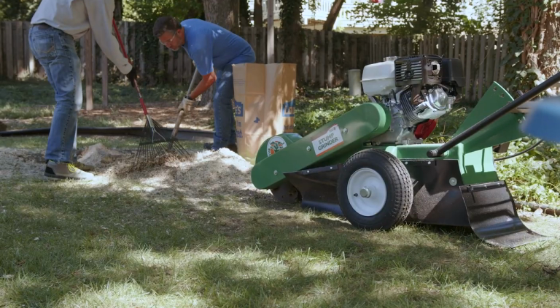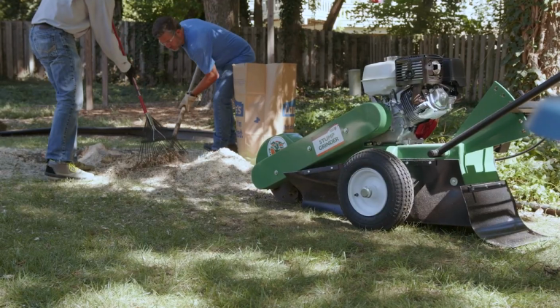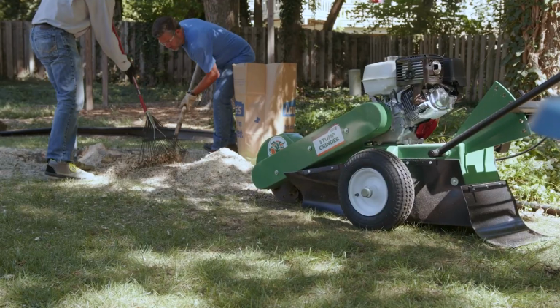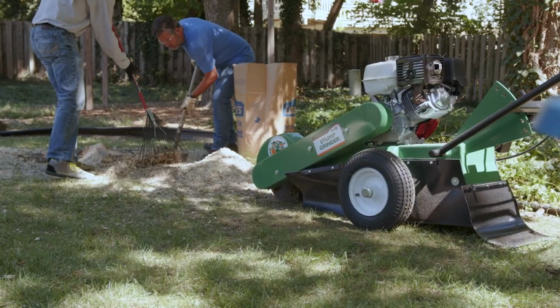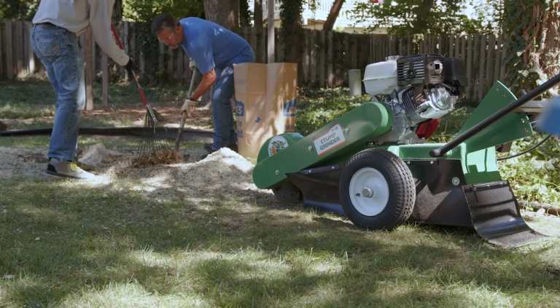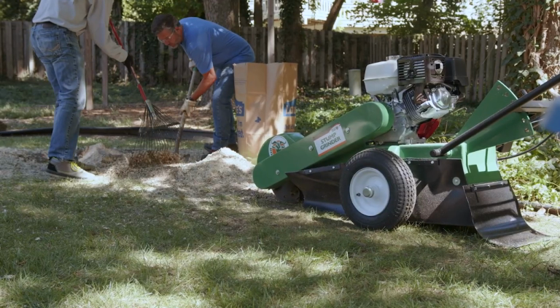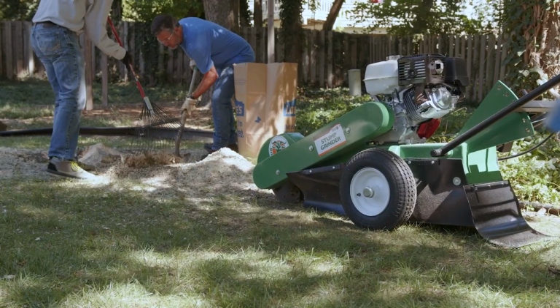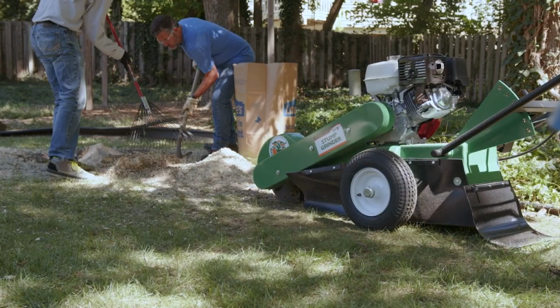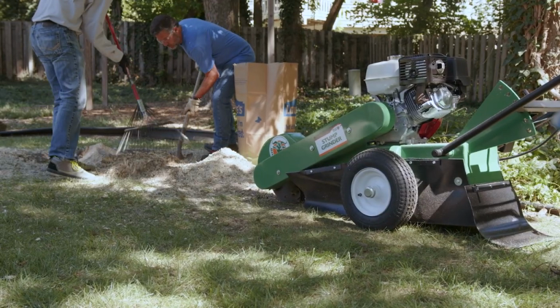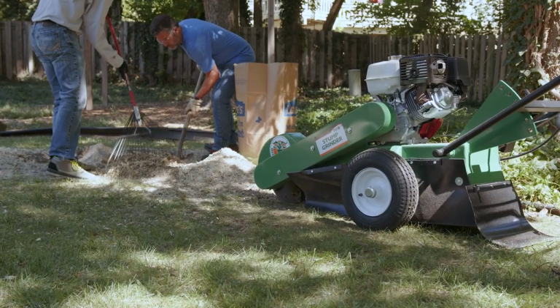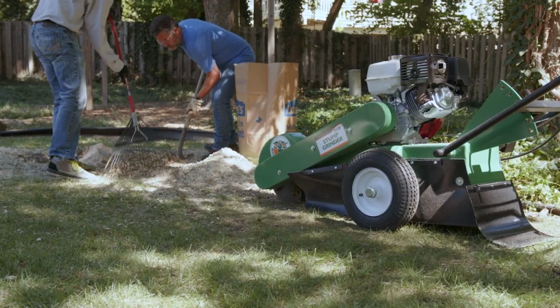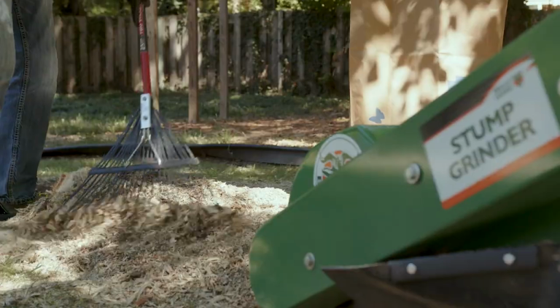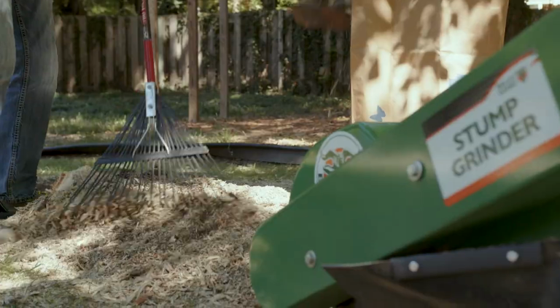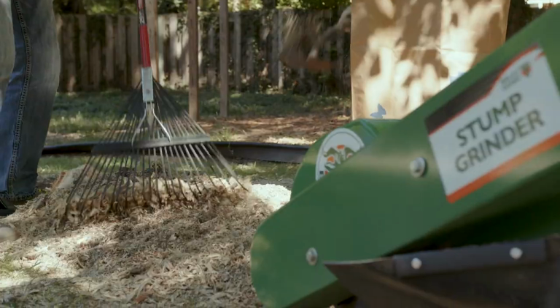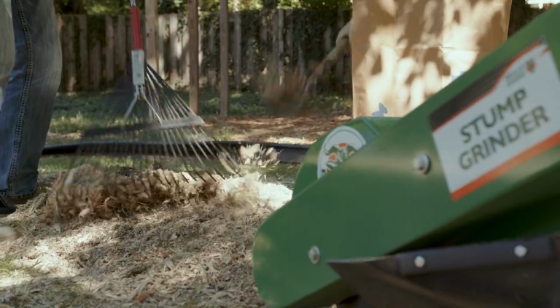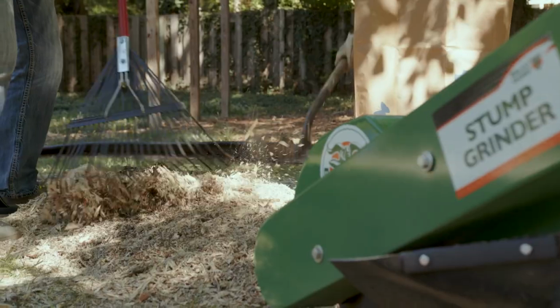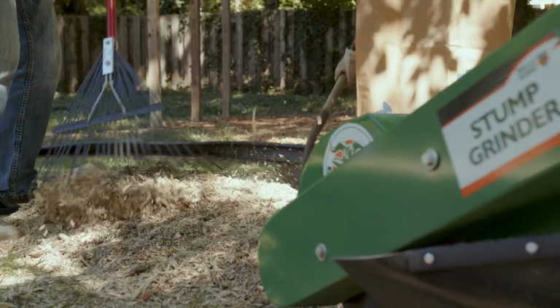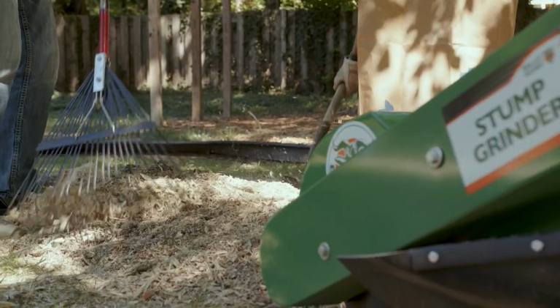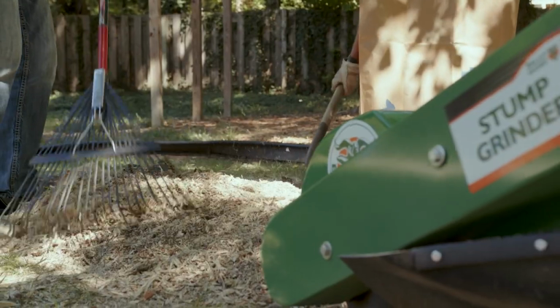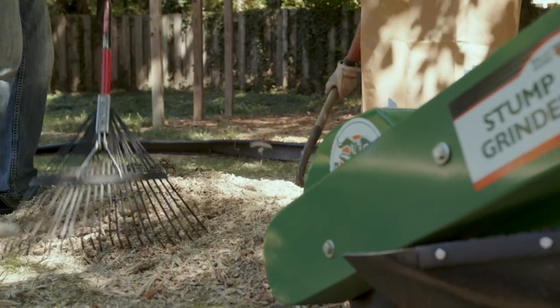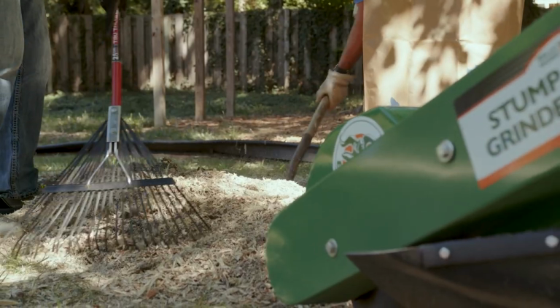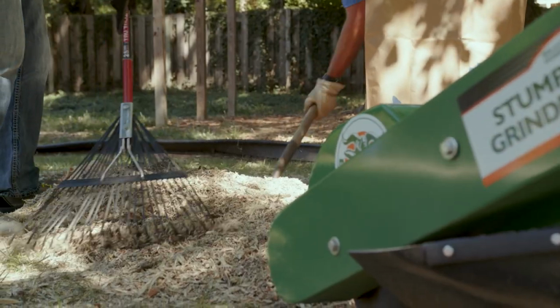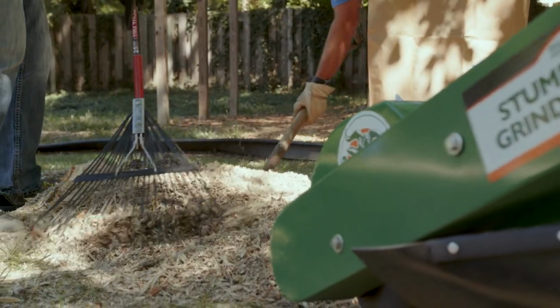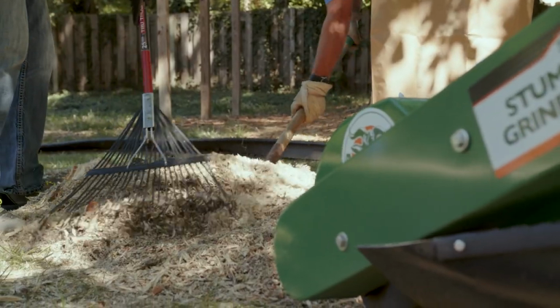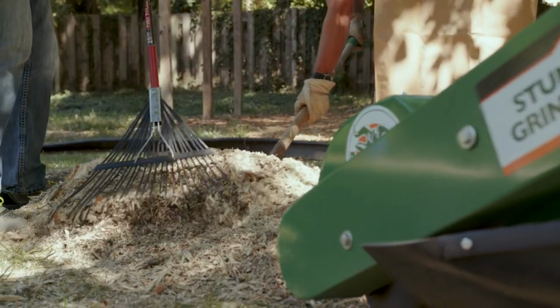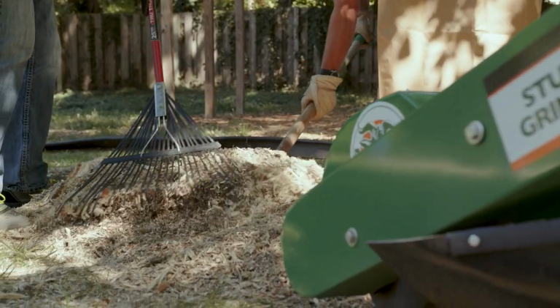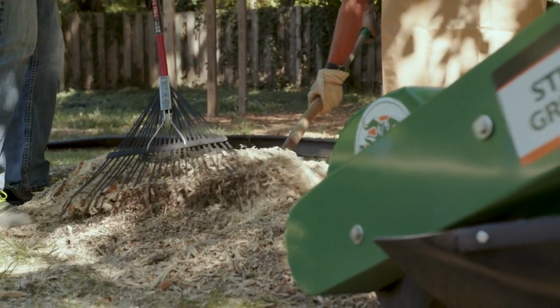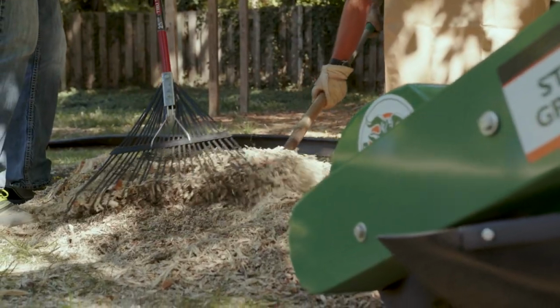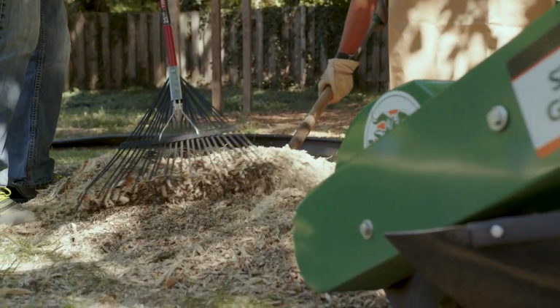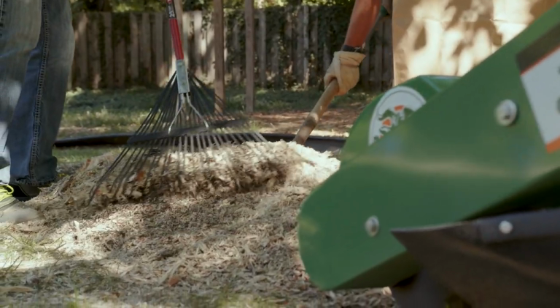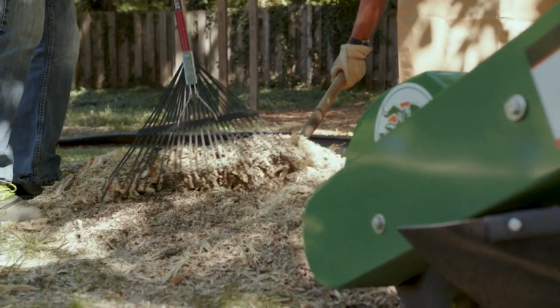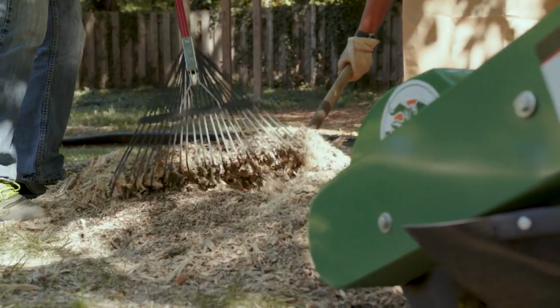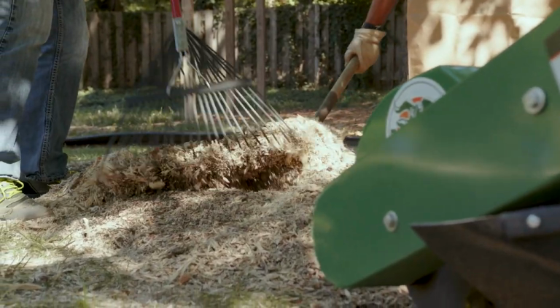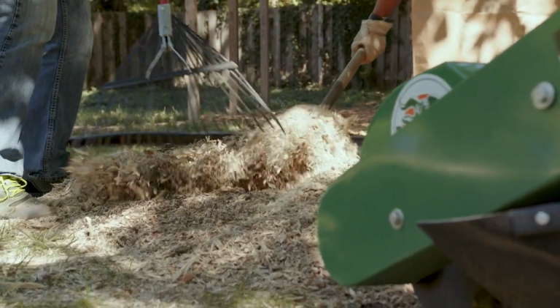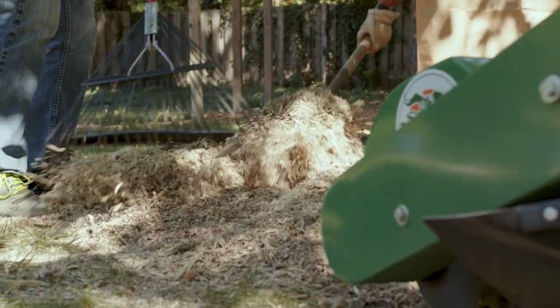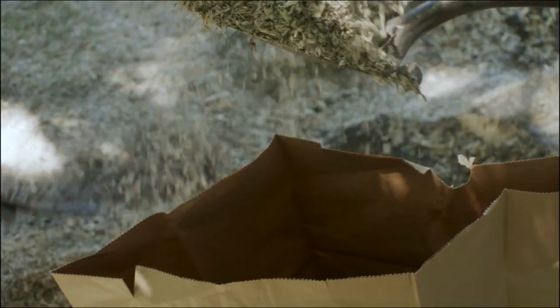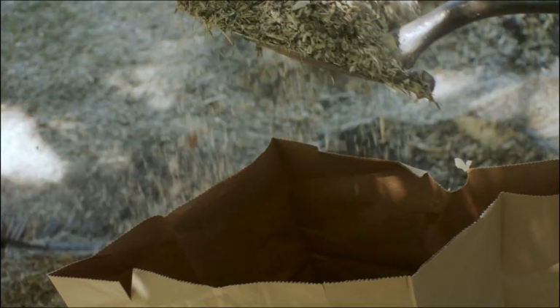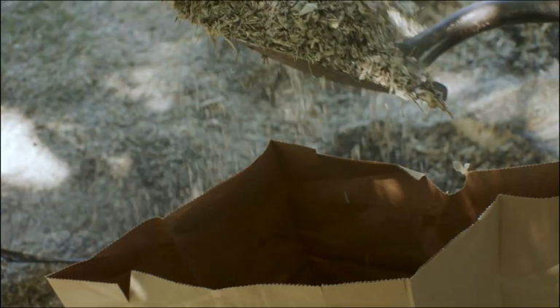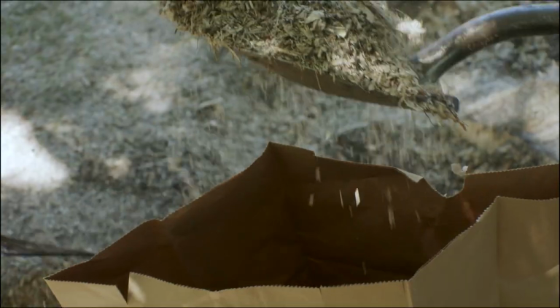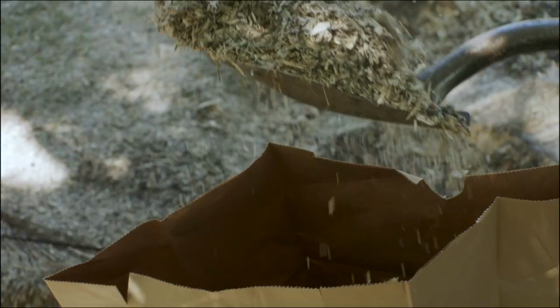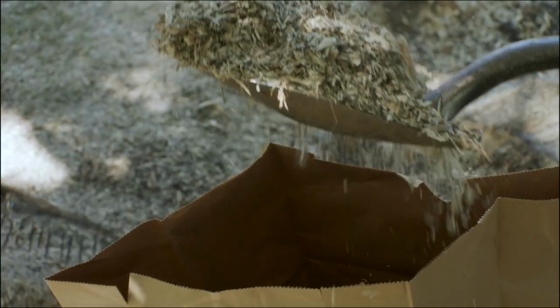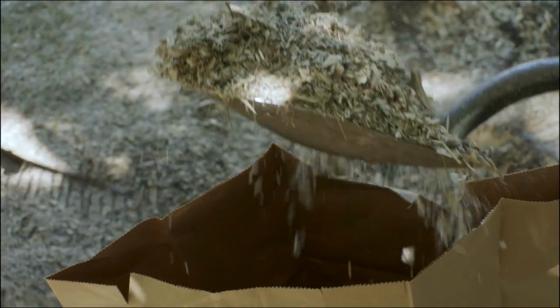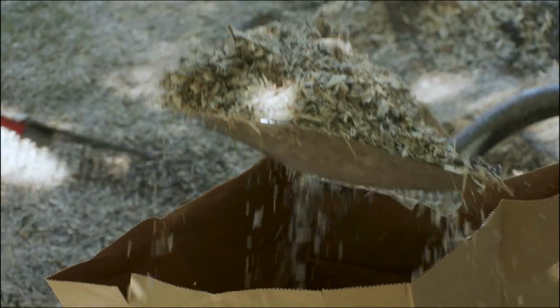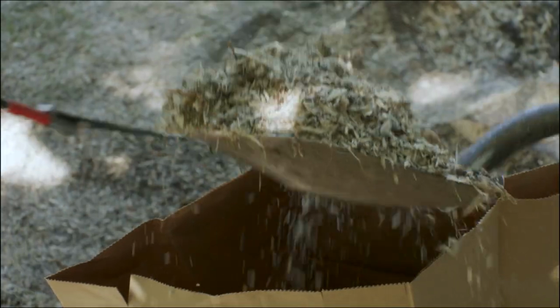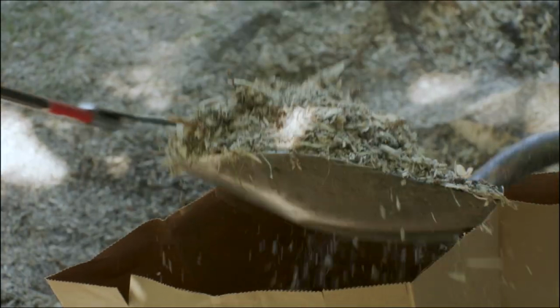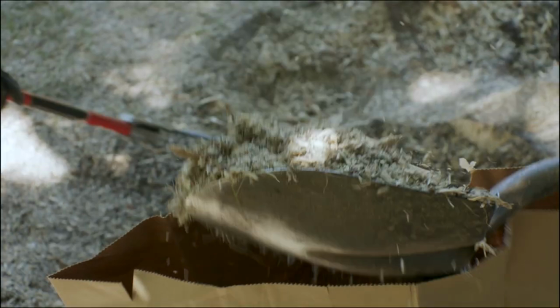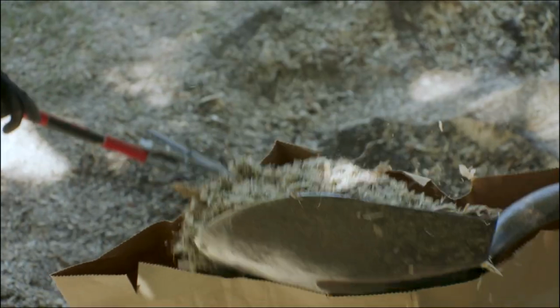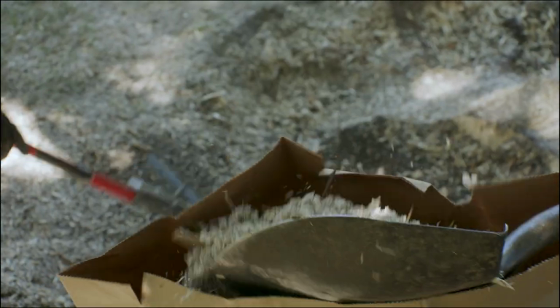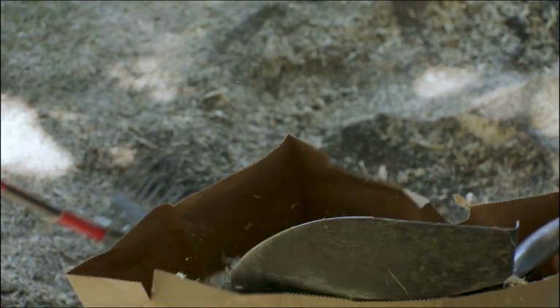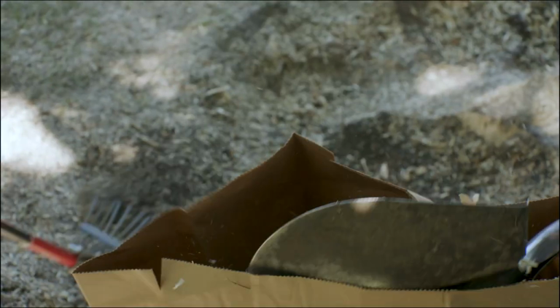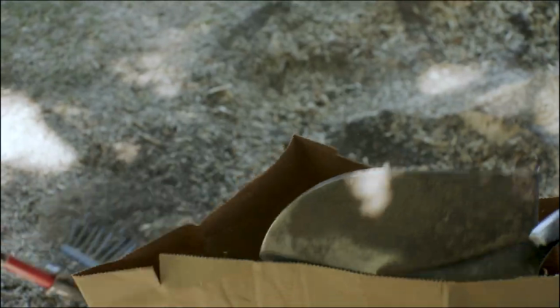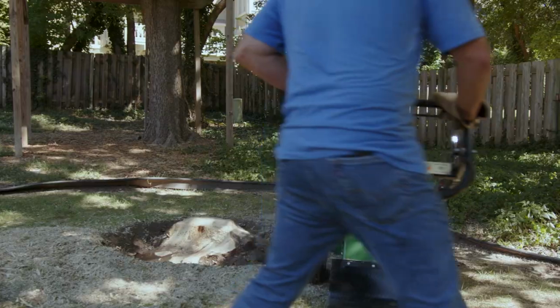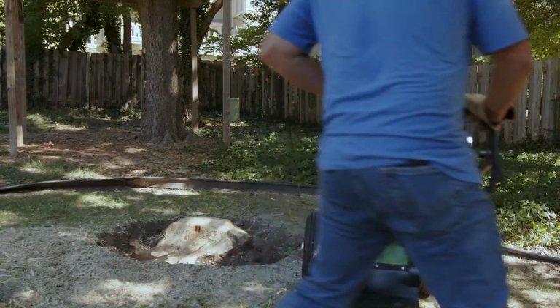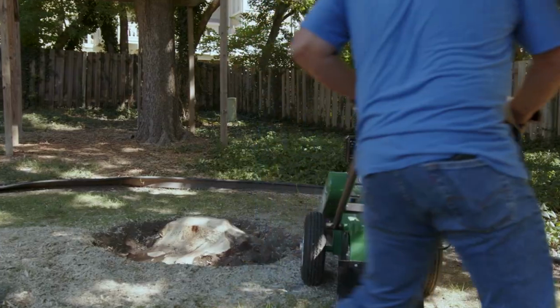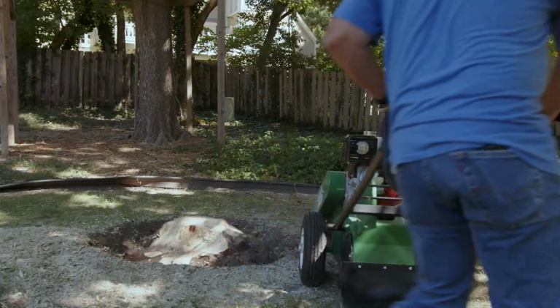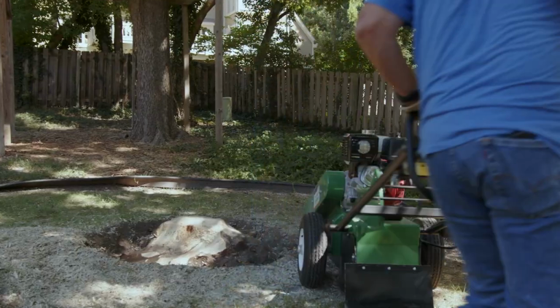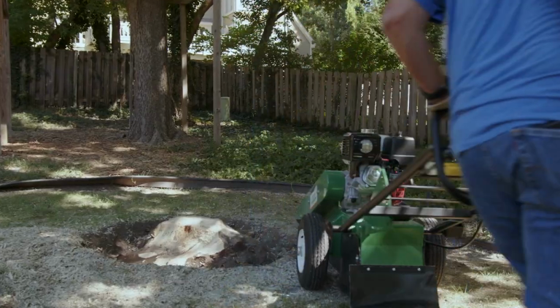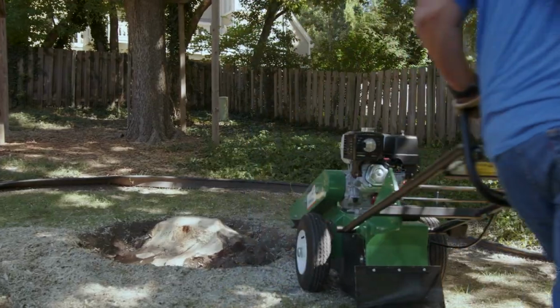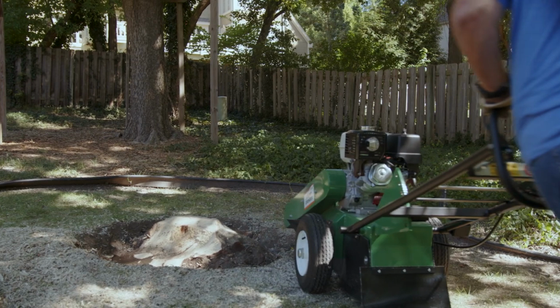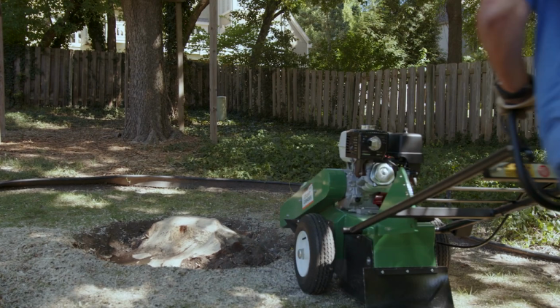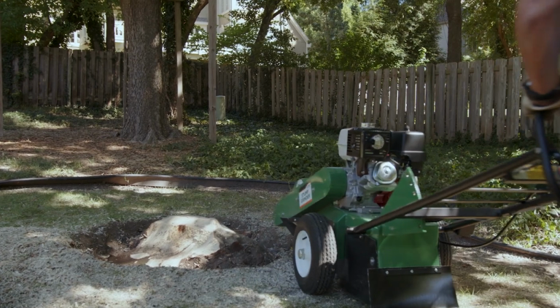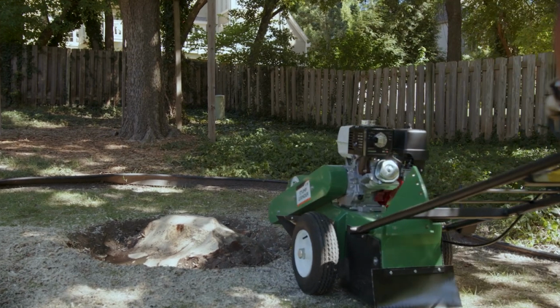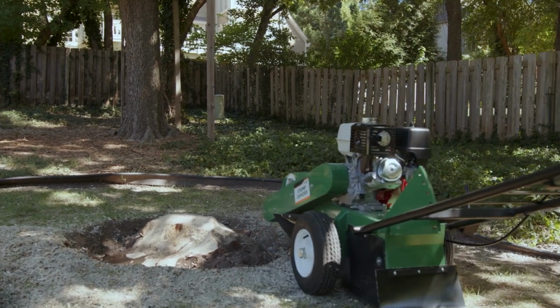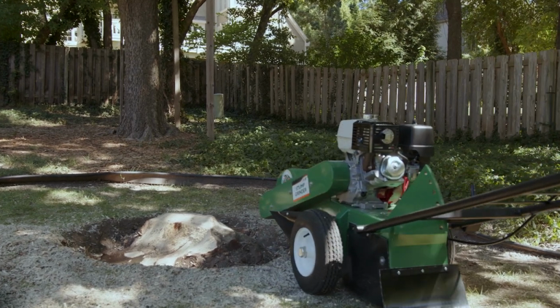When debris is piled up, lift the machine, turn it off, and clear debris, then reposition the unit as needed to complete the job.